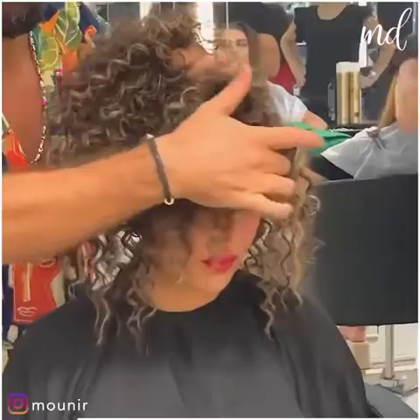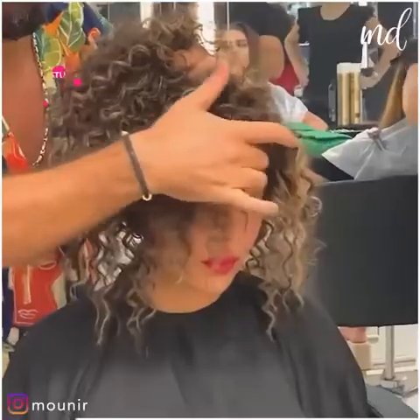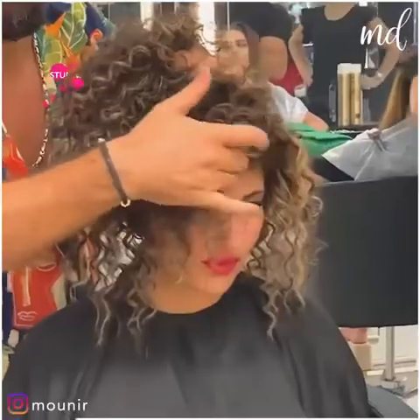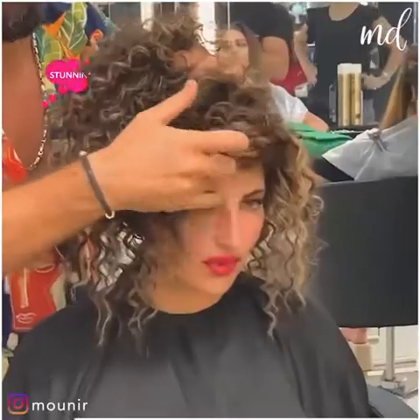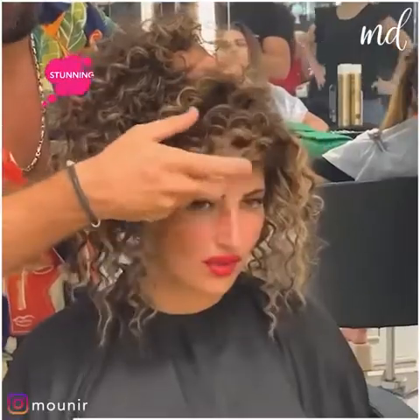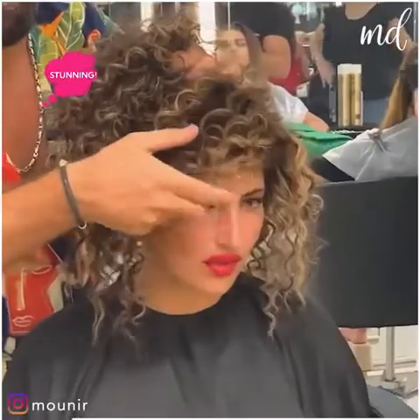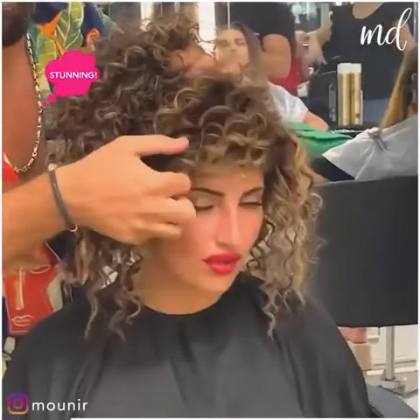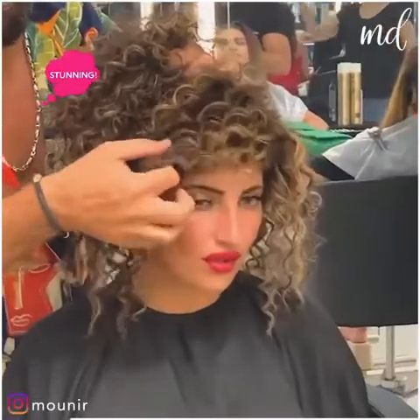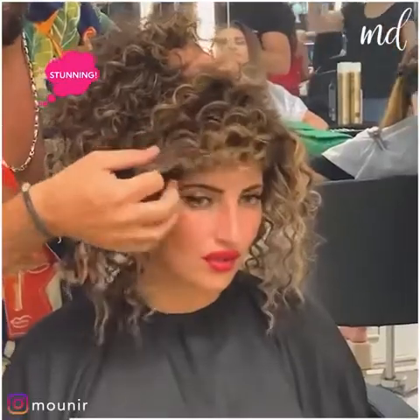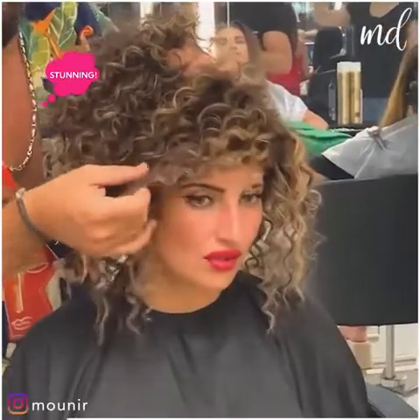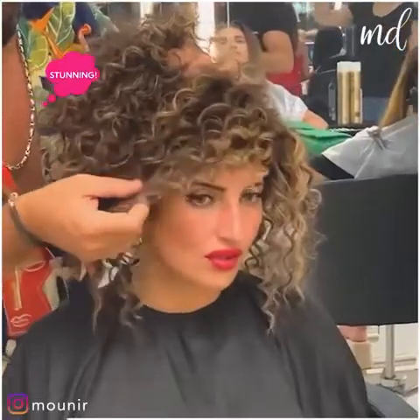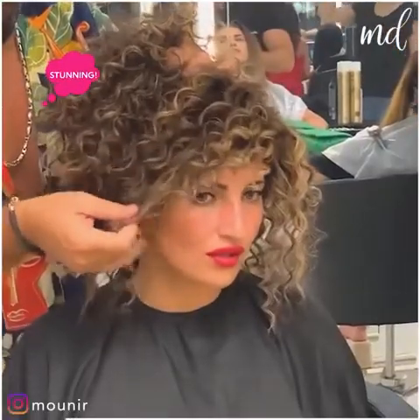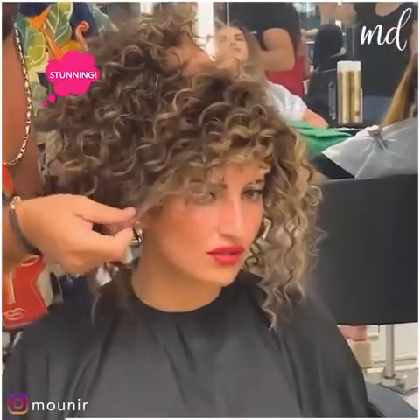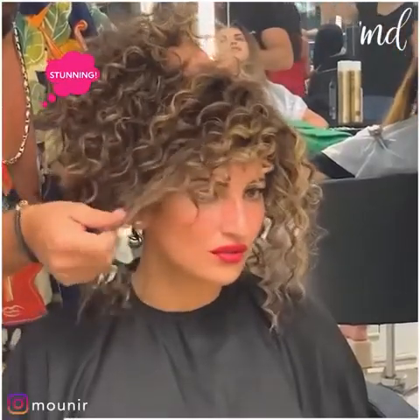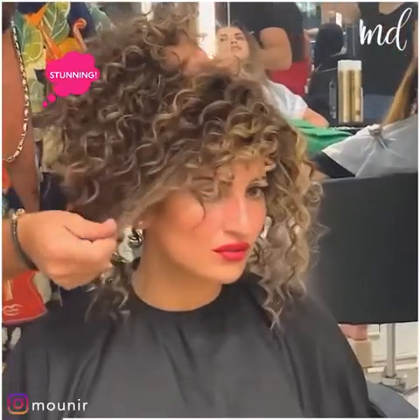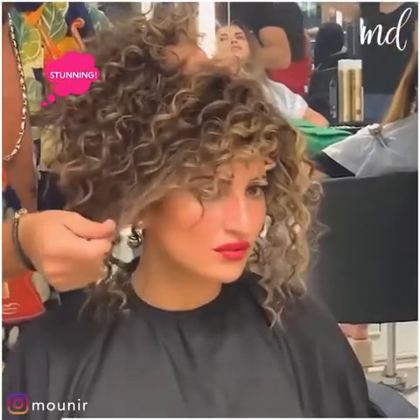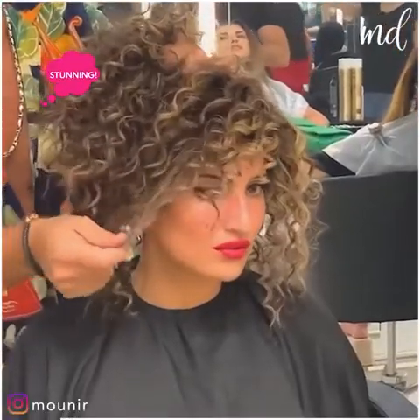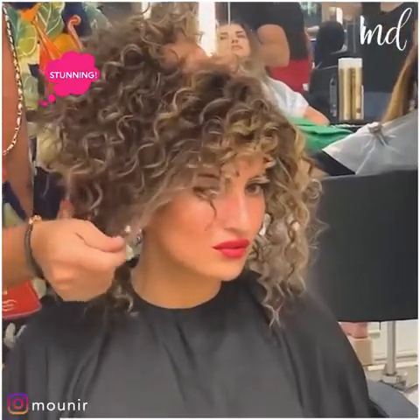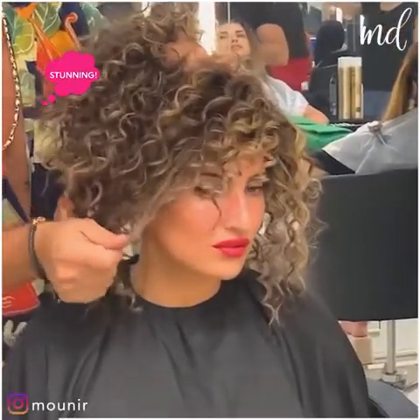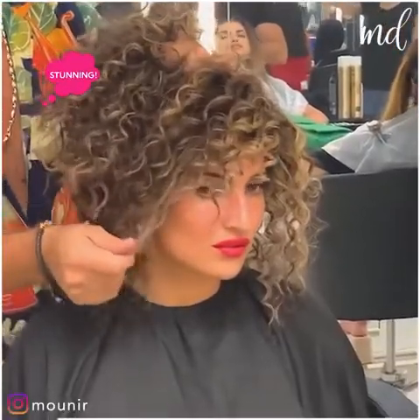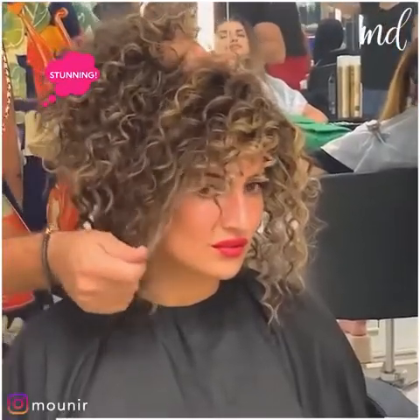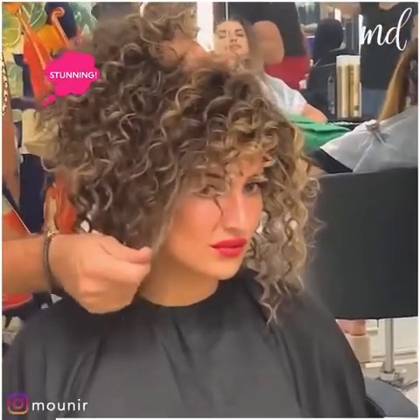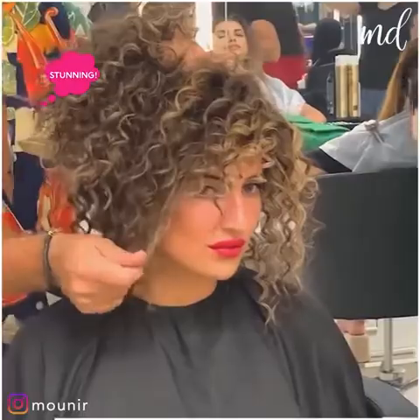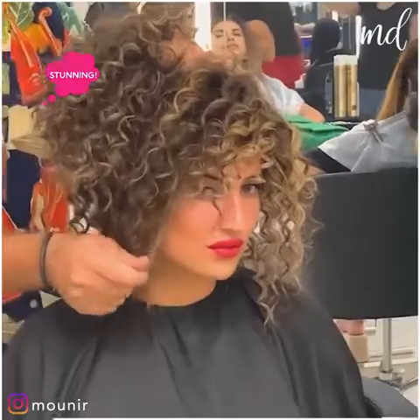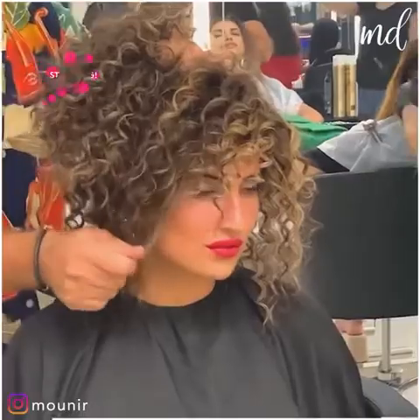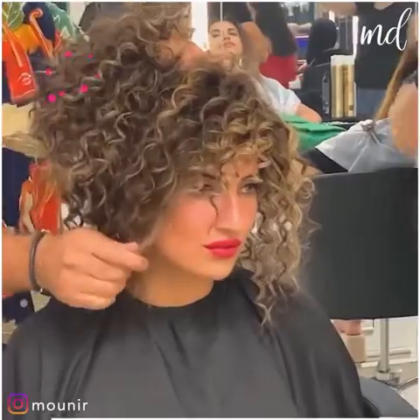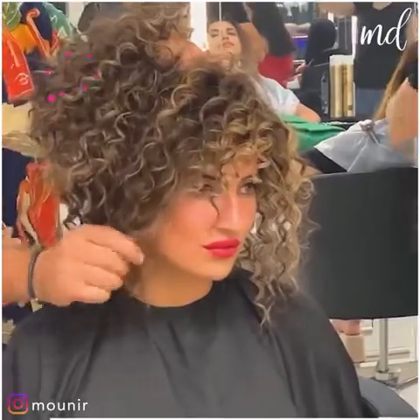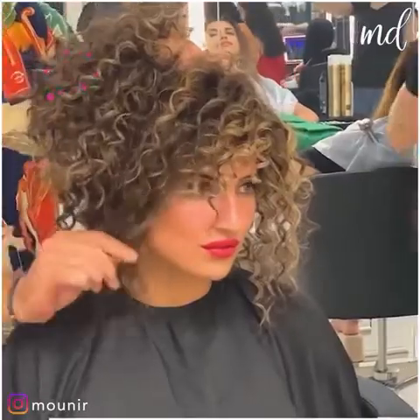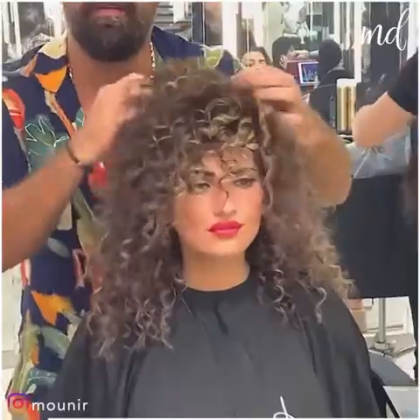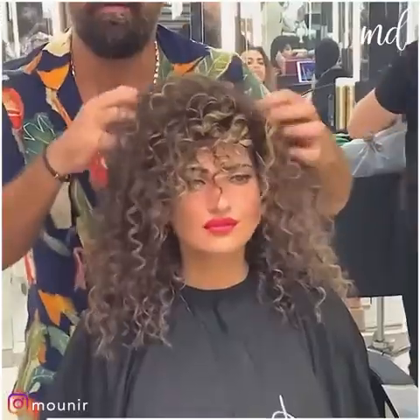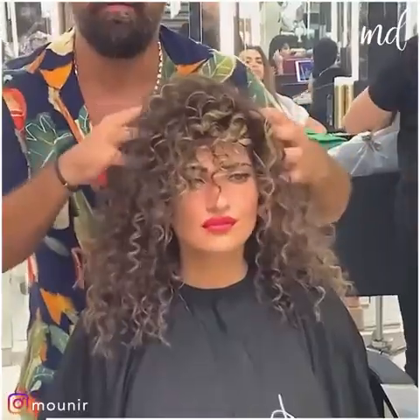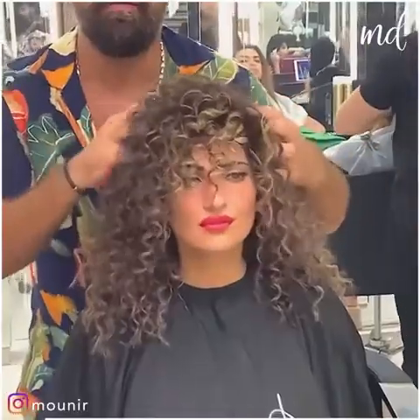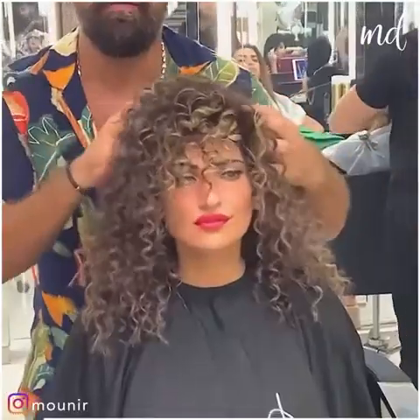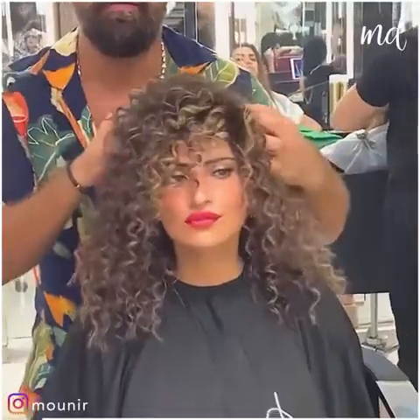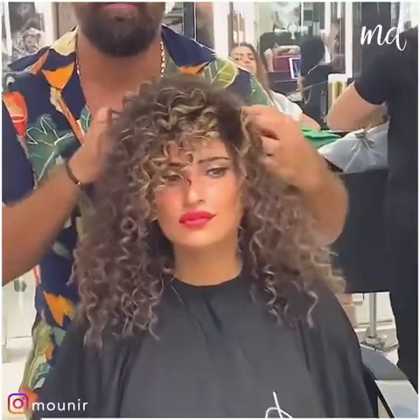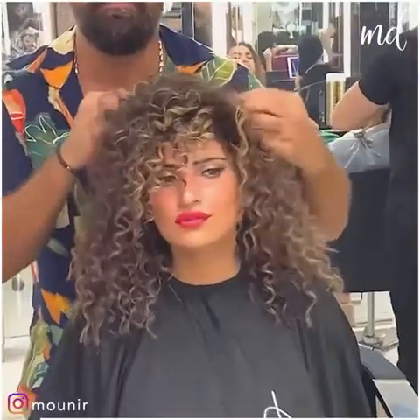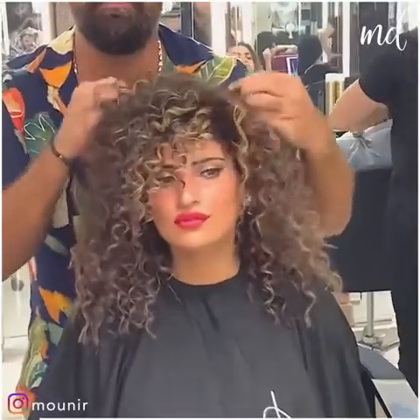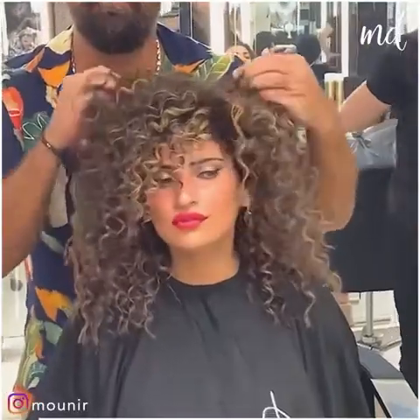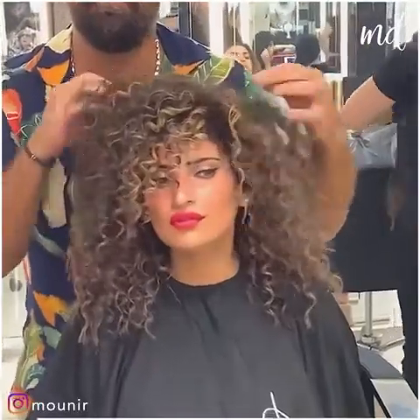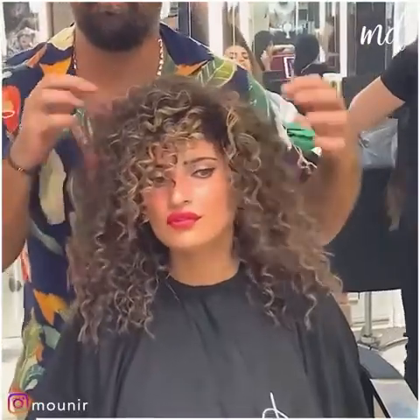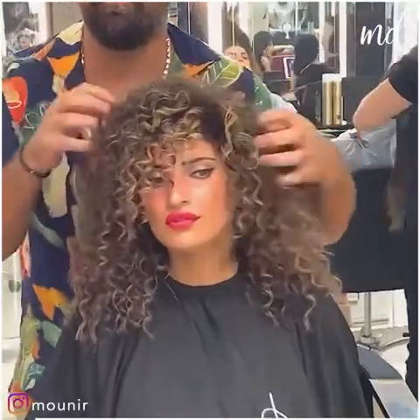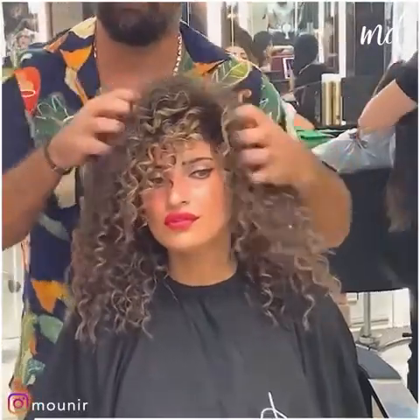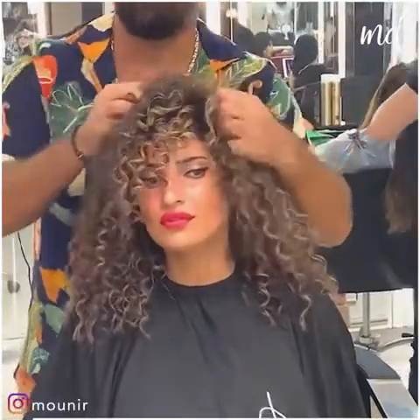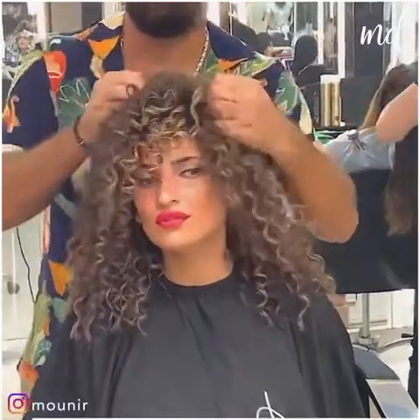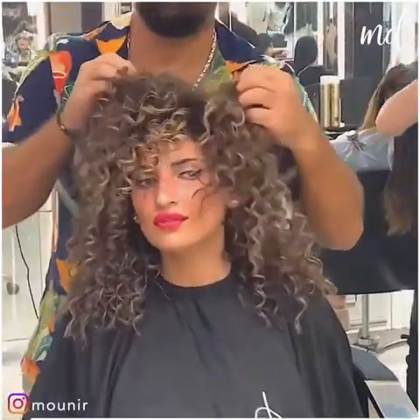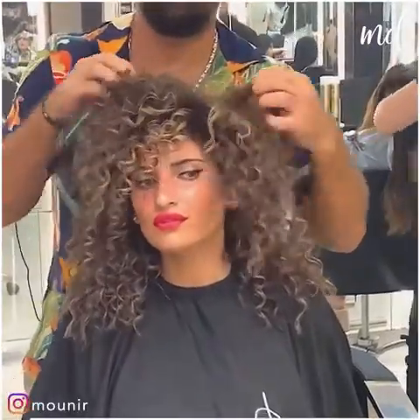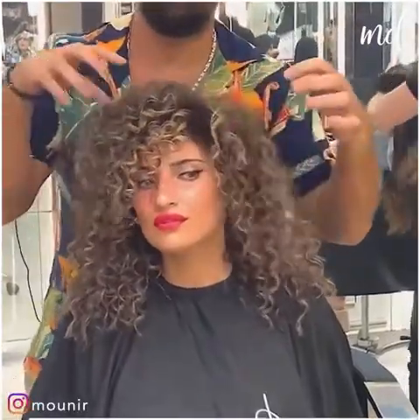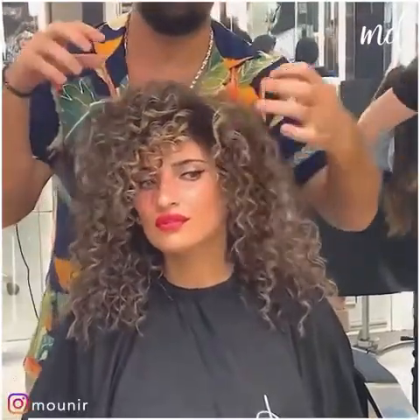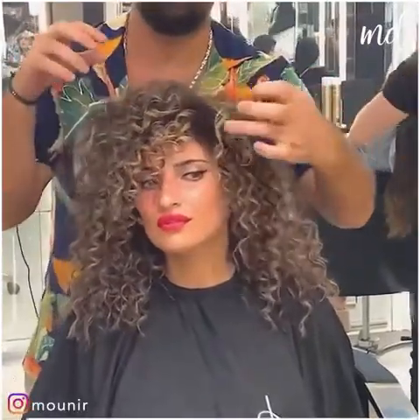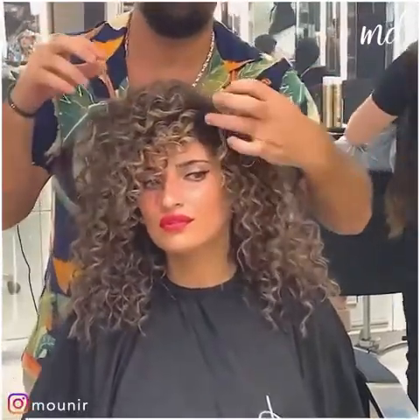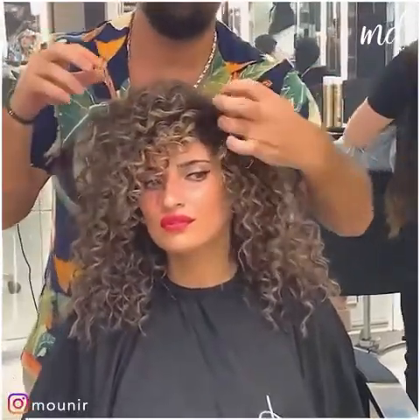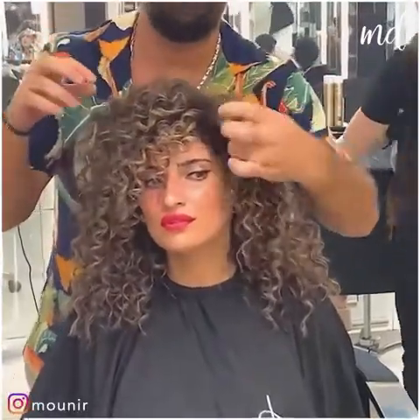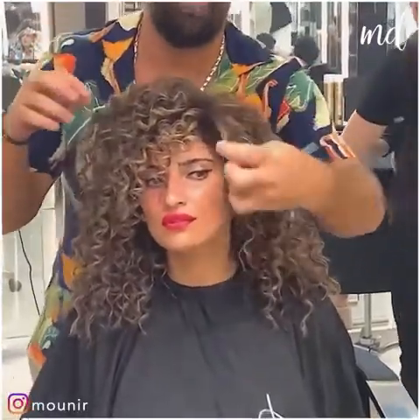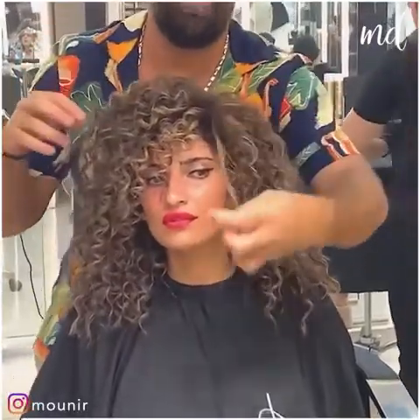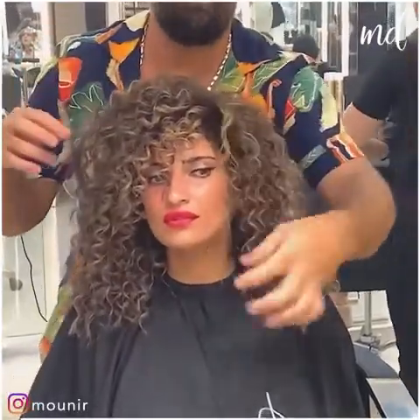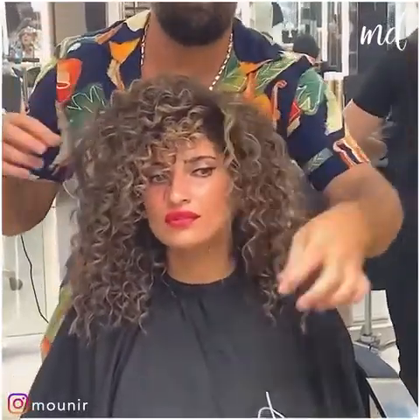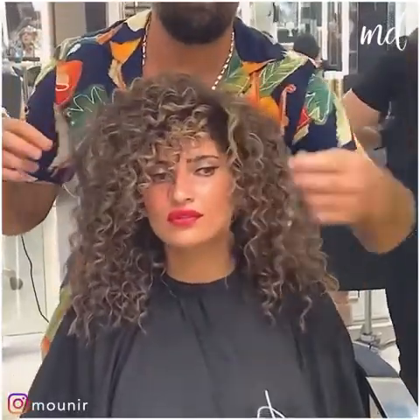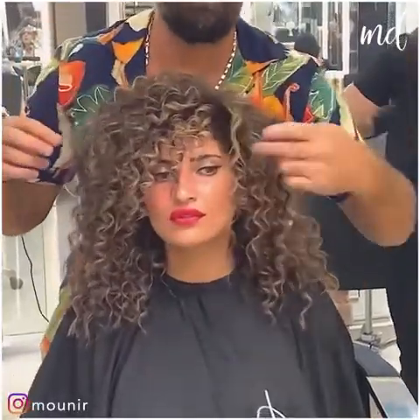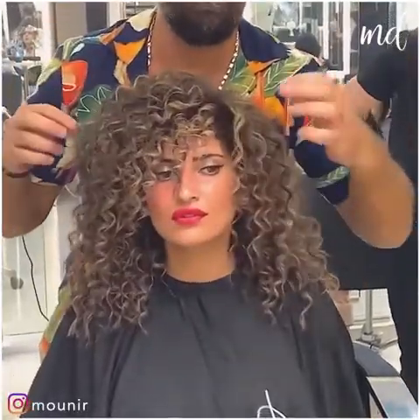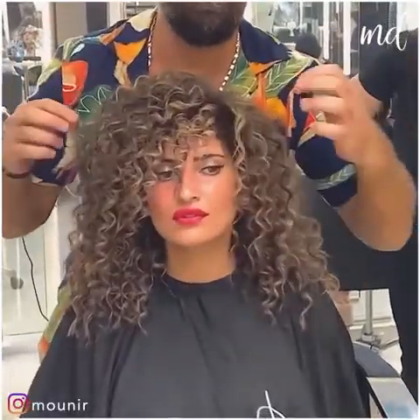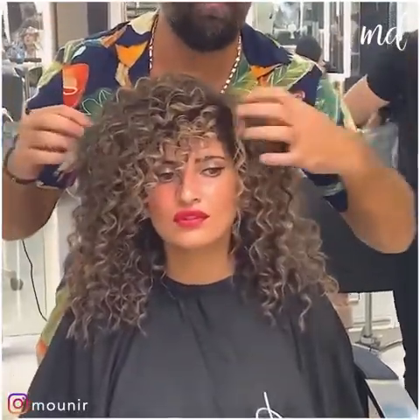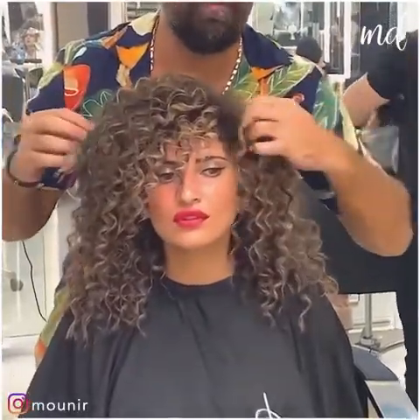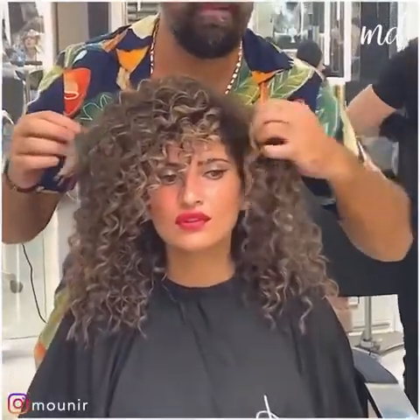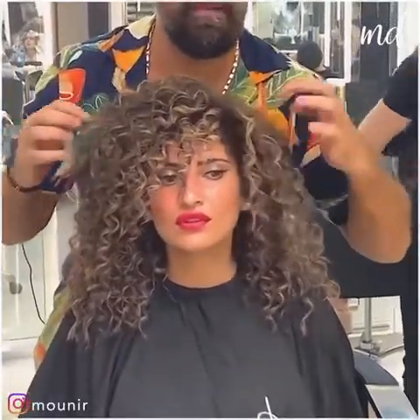Oh my god! She's looking fantastic! Just the smoothest highlights ever!